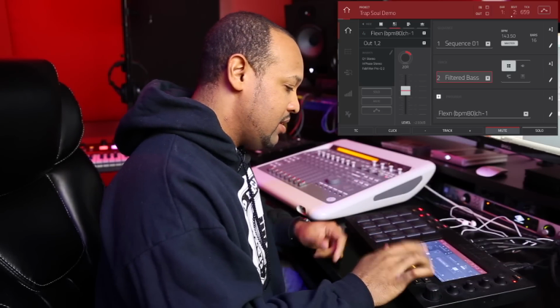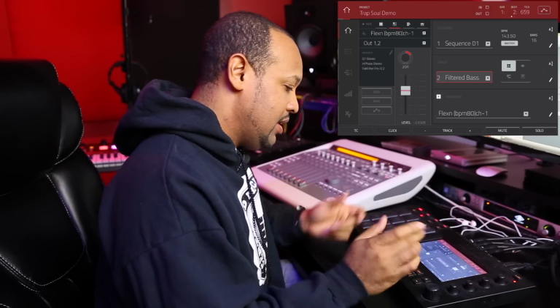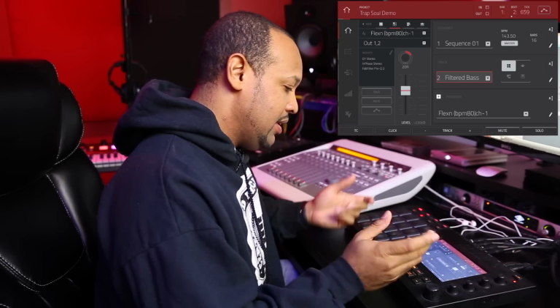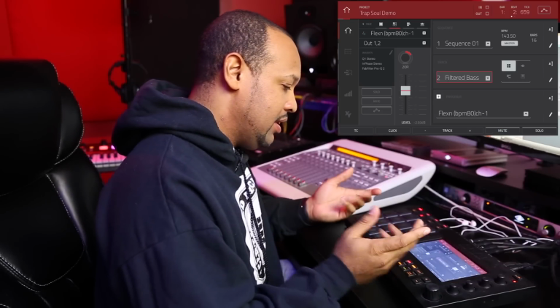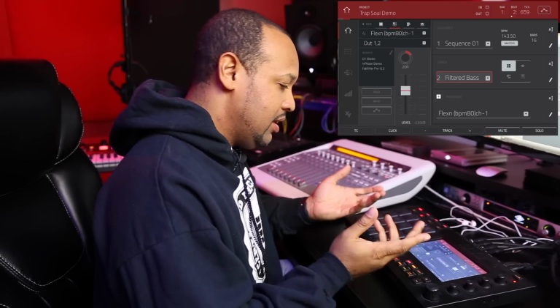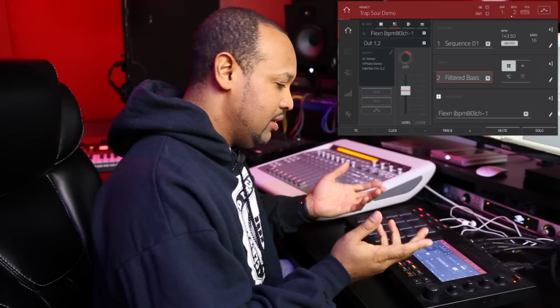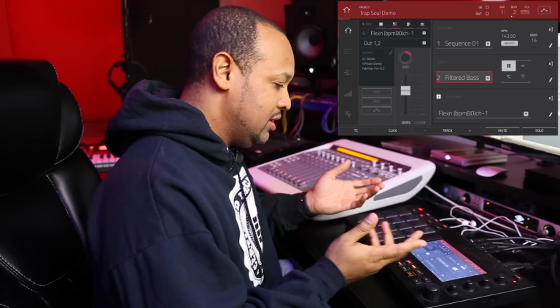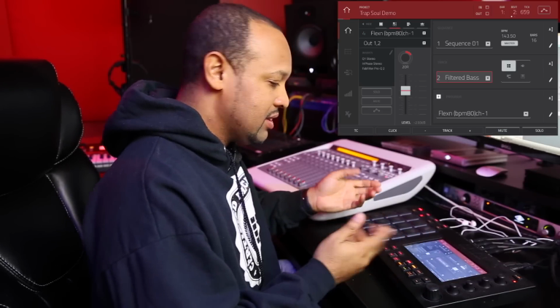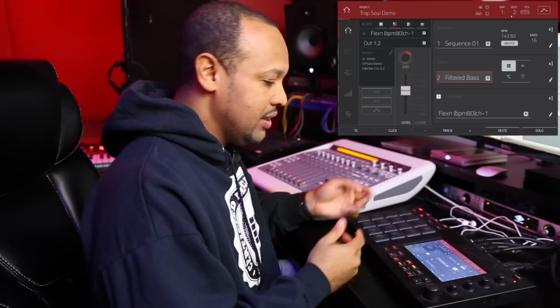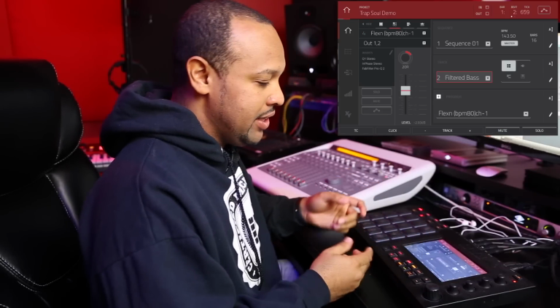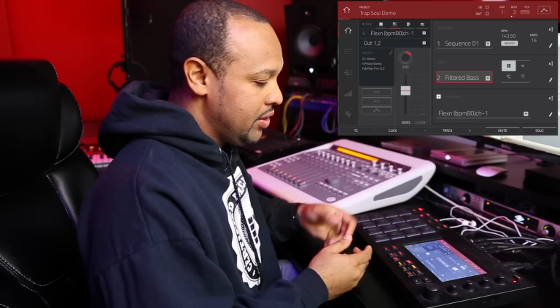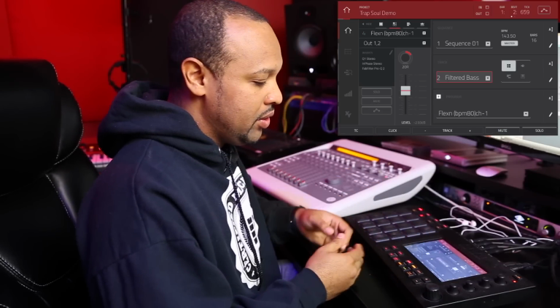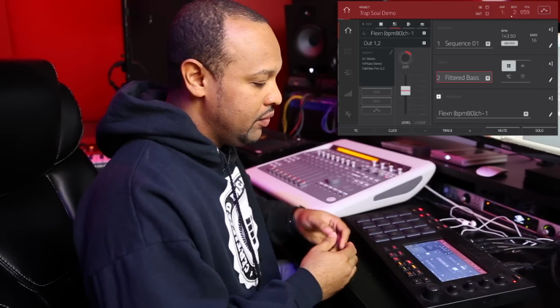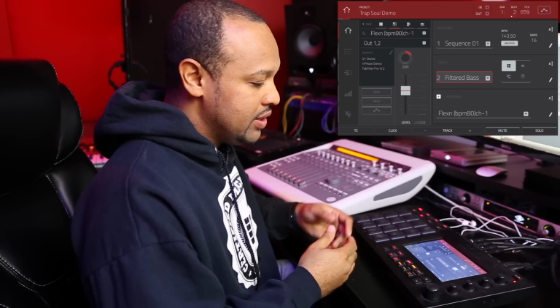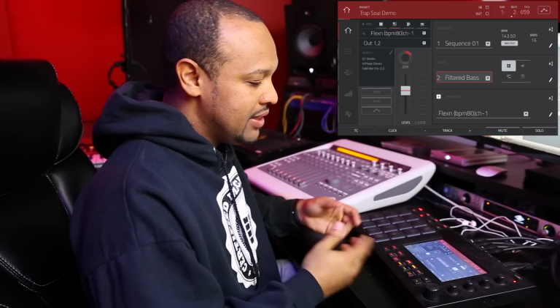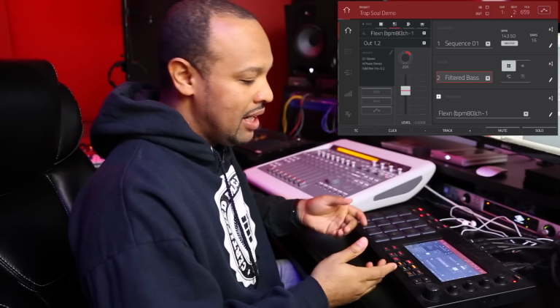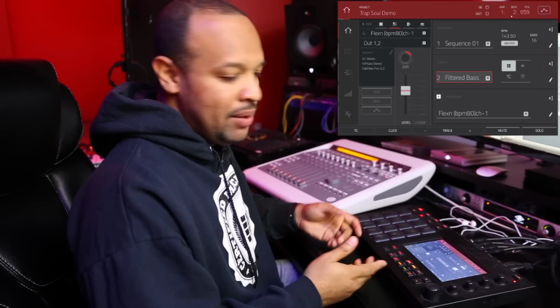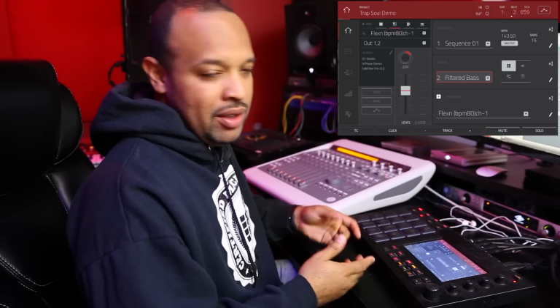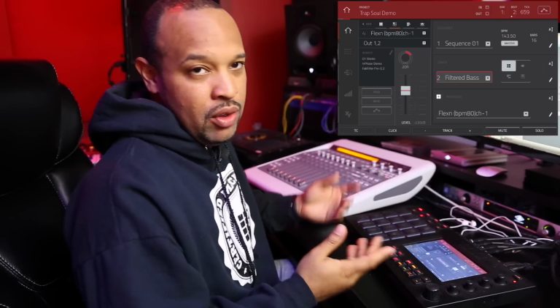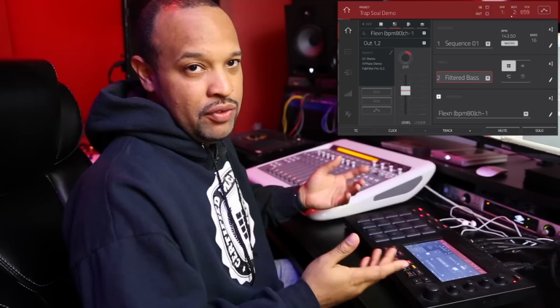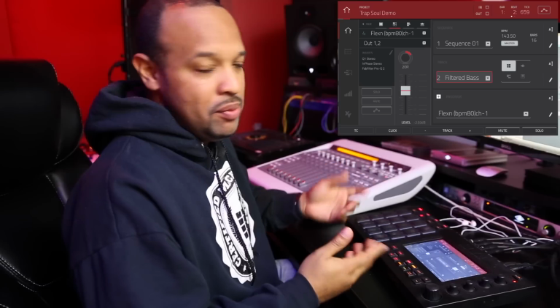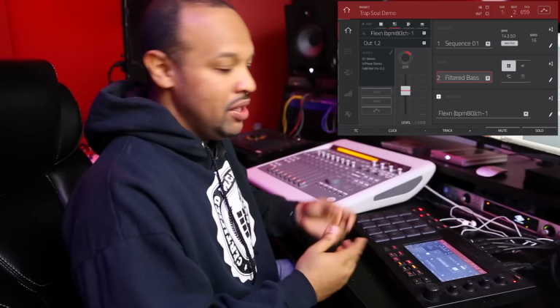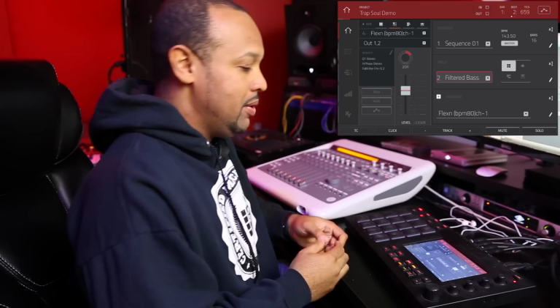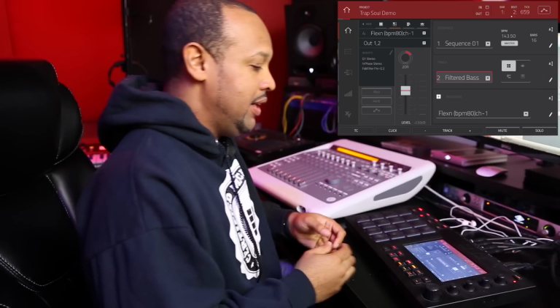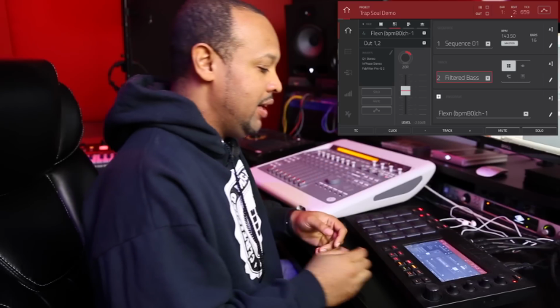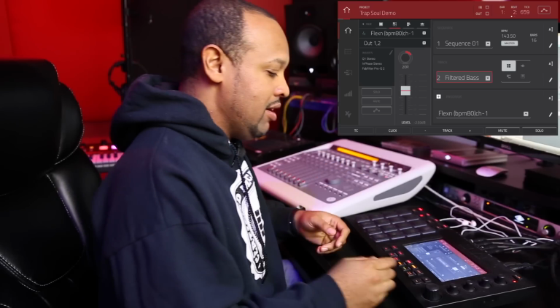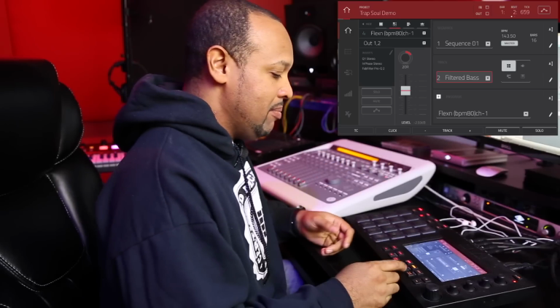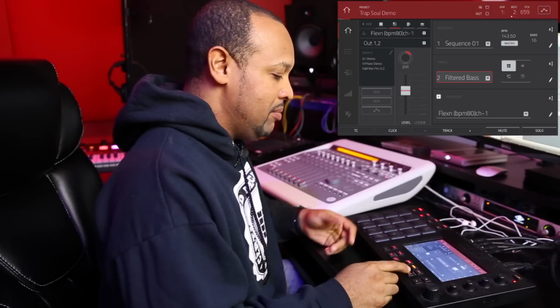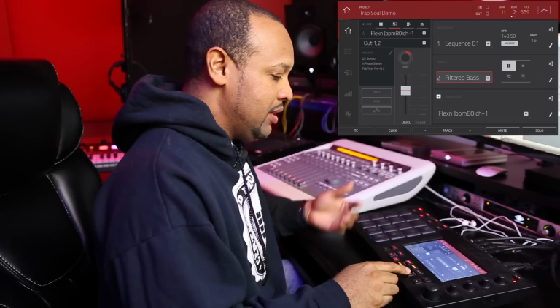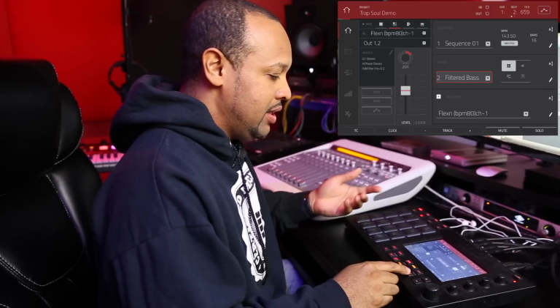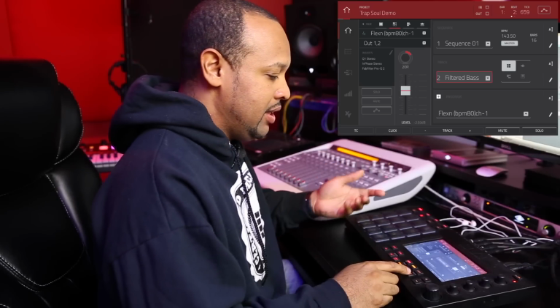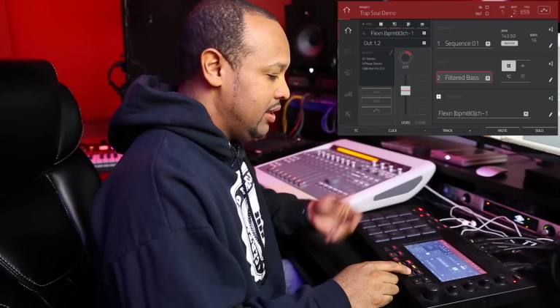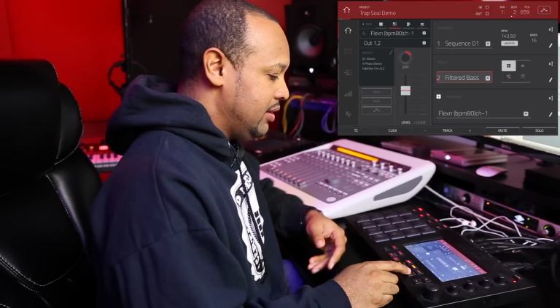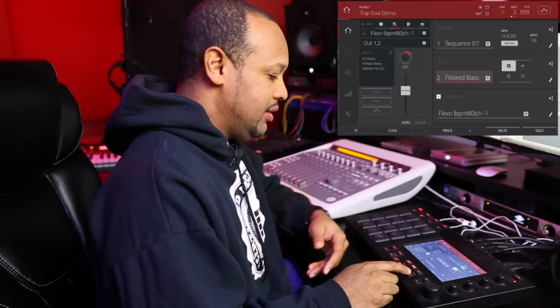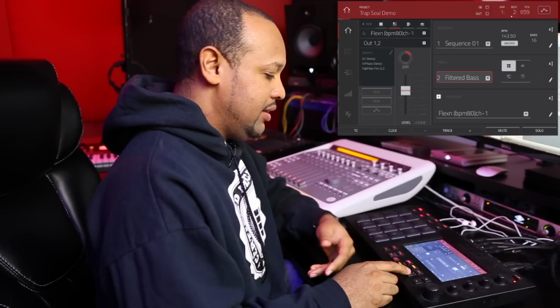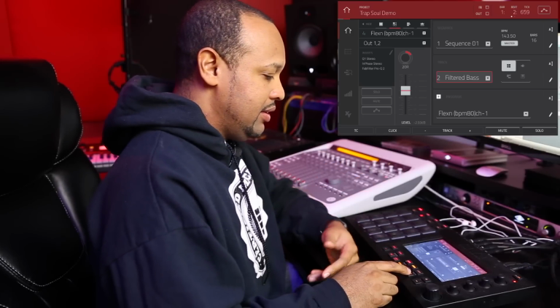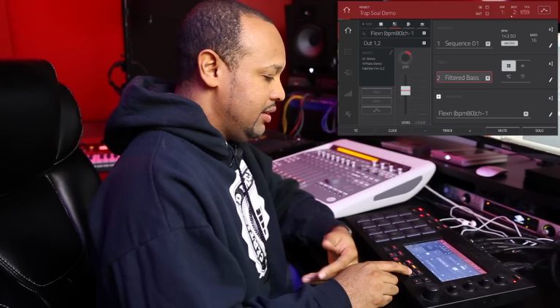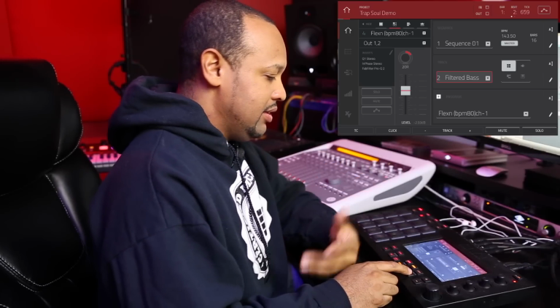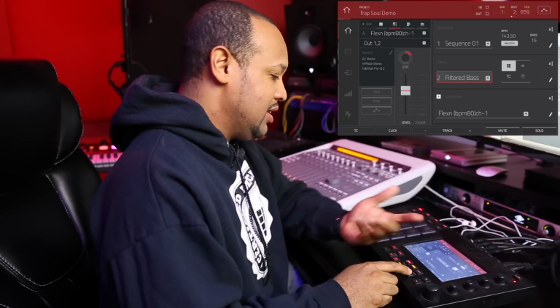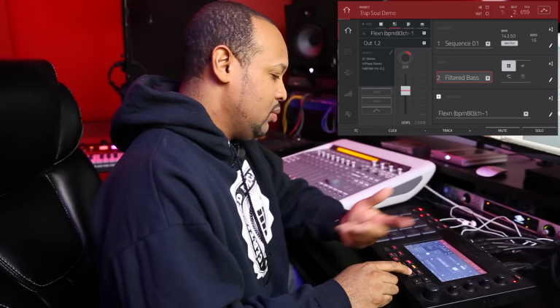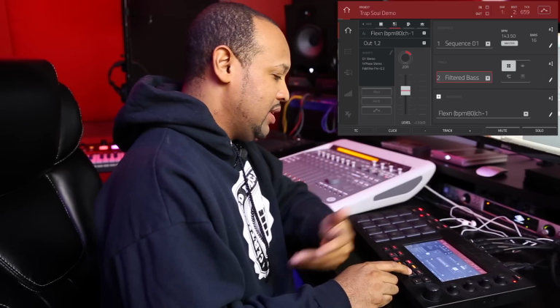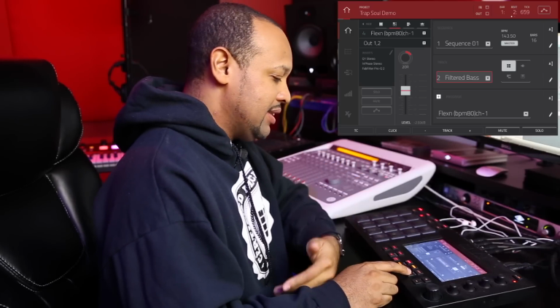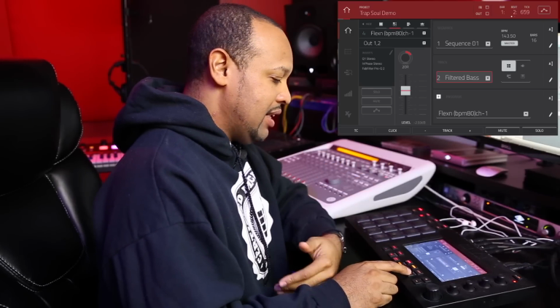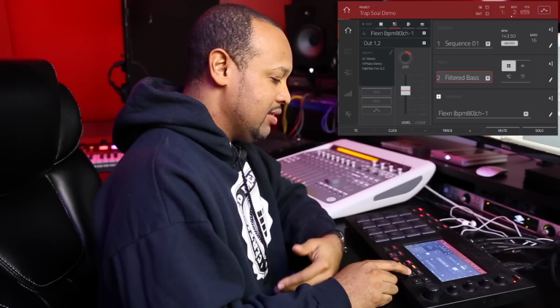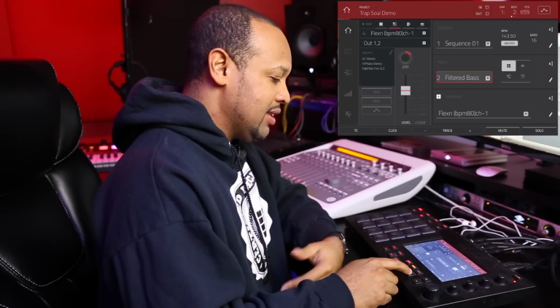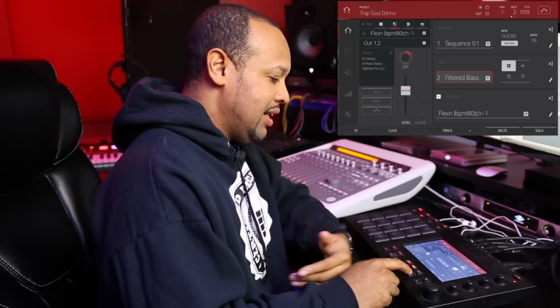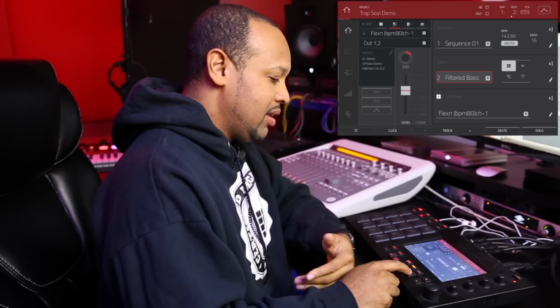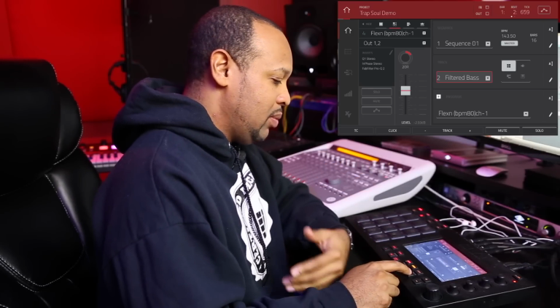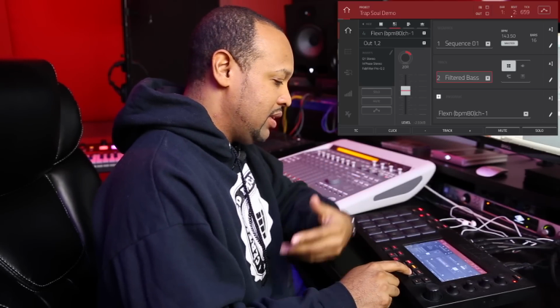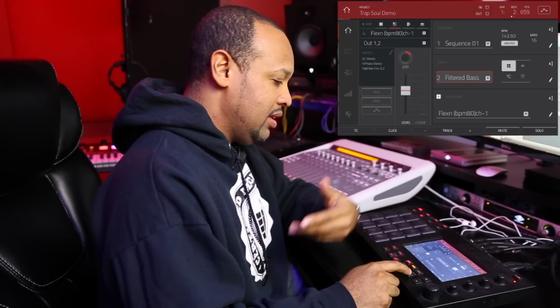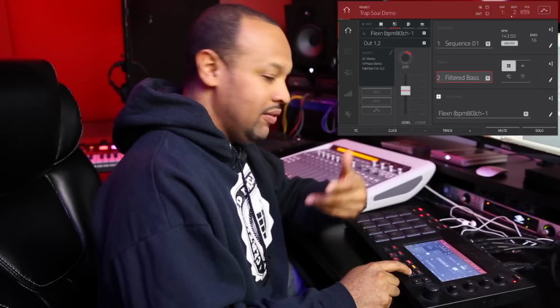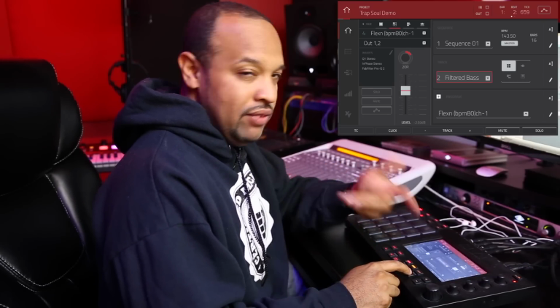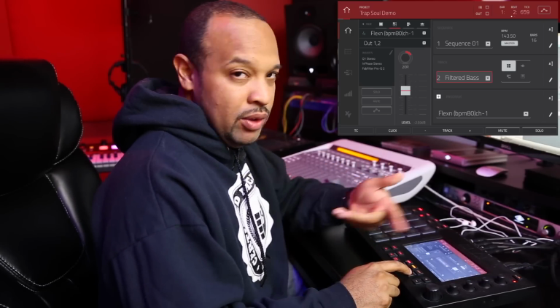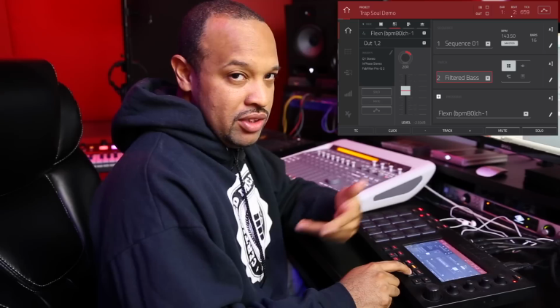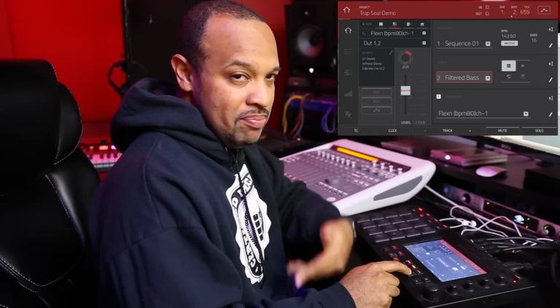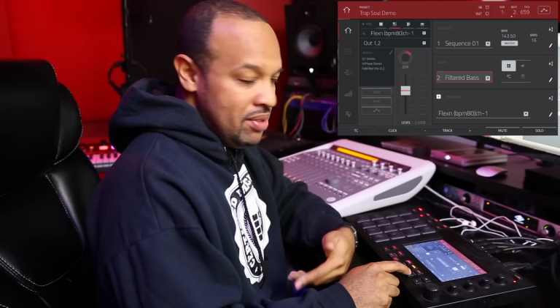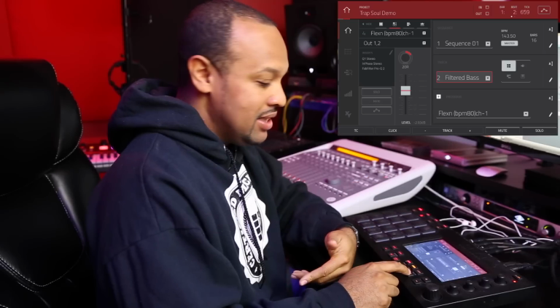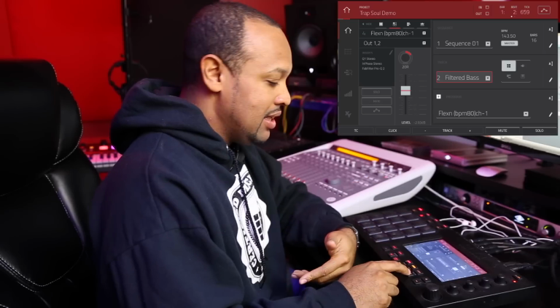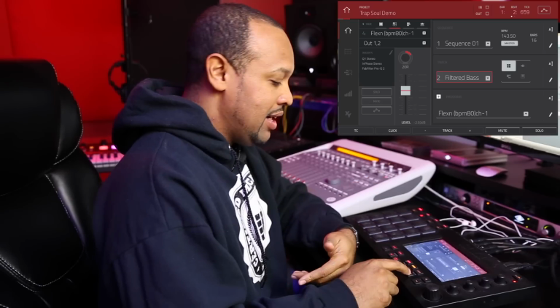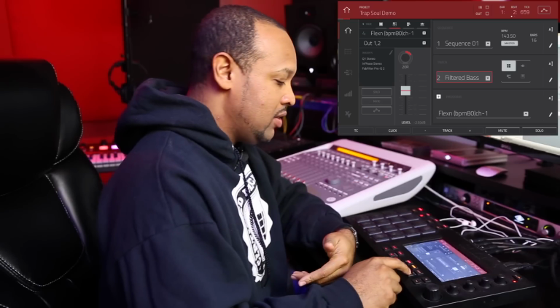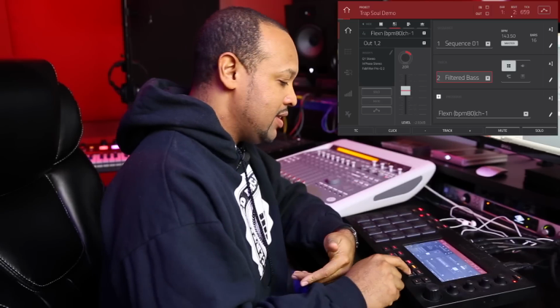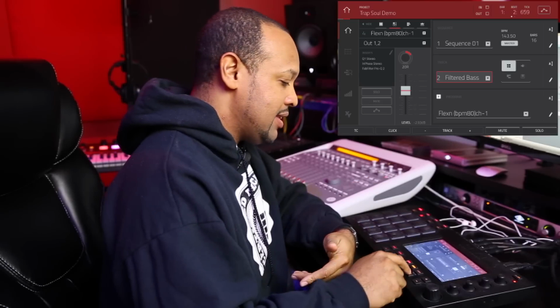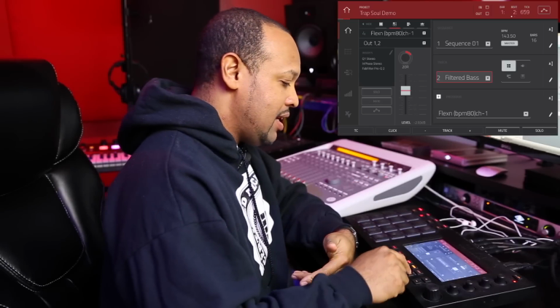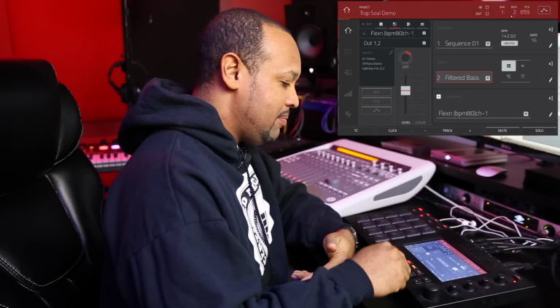I just layered it over top, and I don't know if you'll be able to hear it, but this is what it sounds like with the filtered bass line on top.